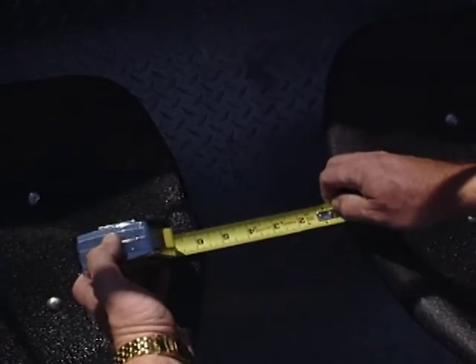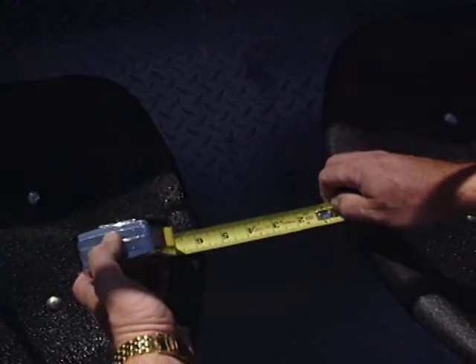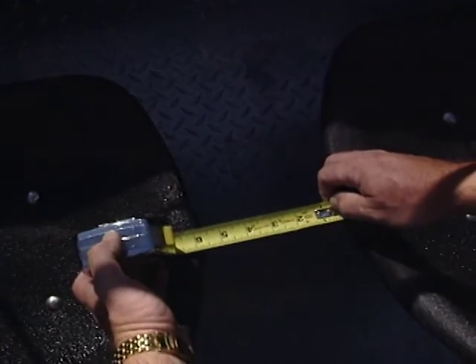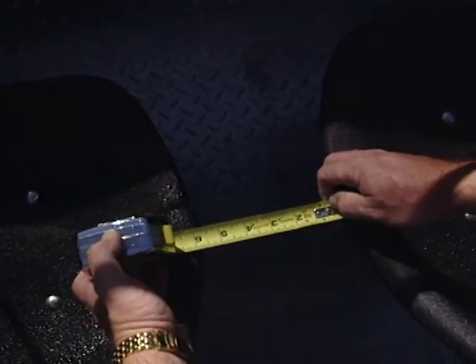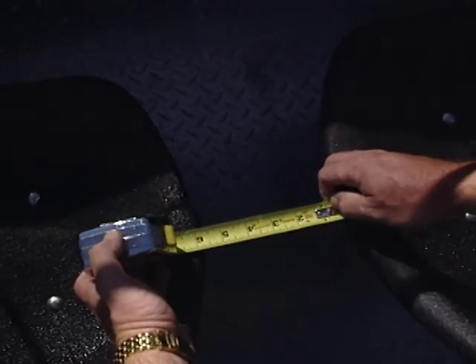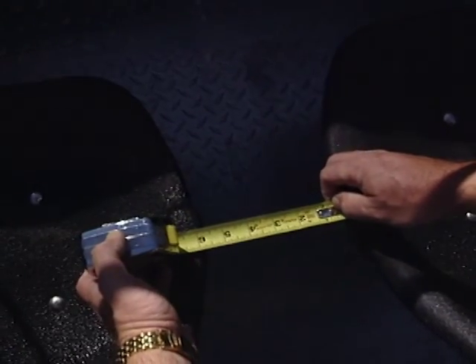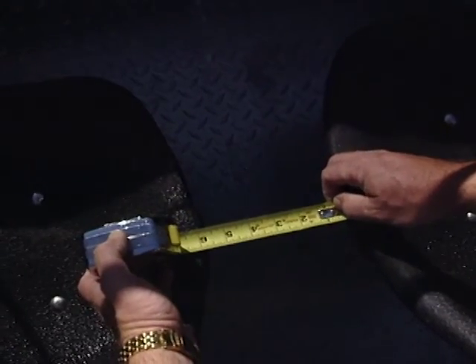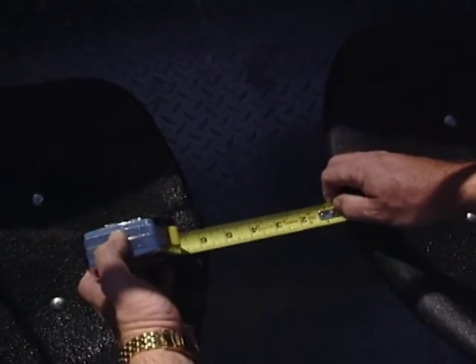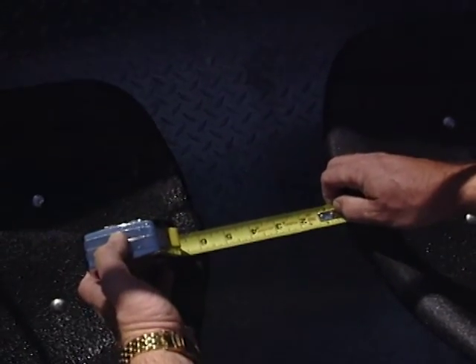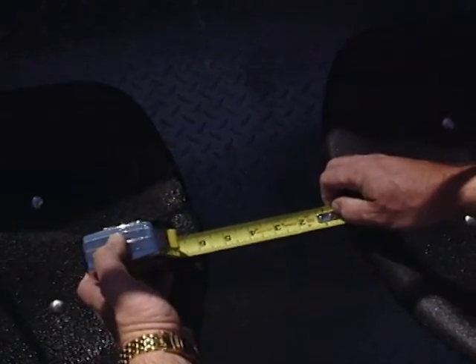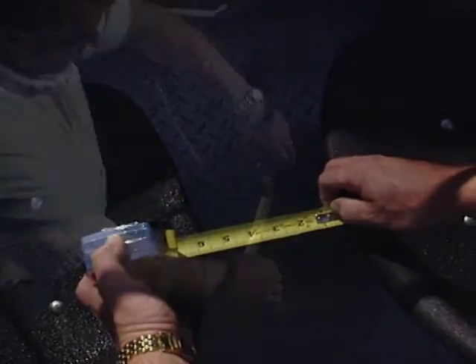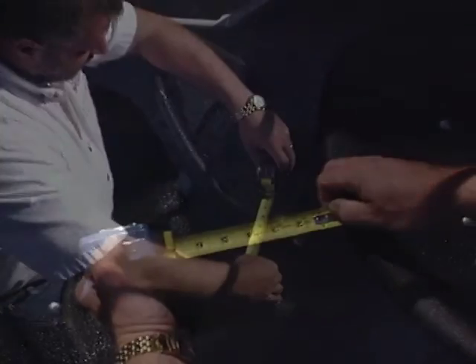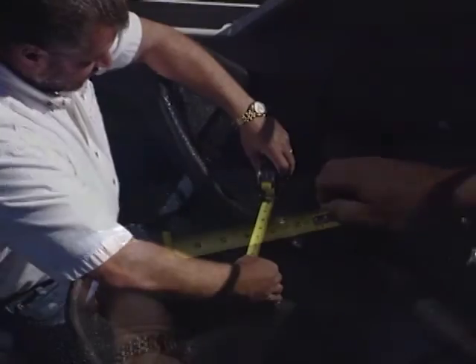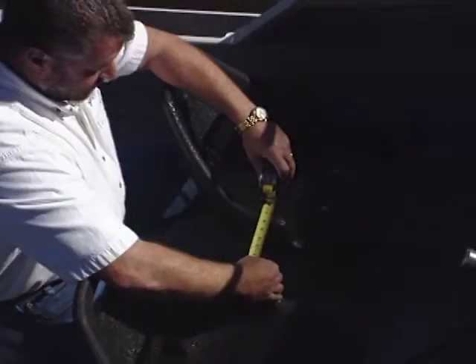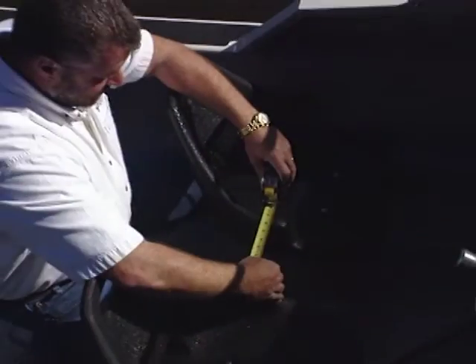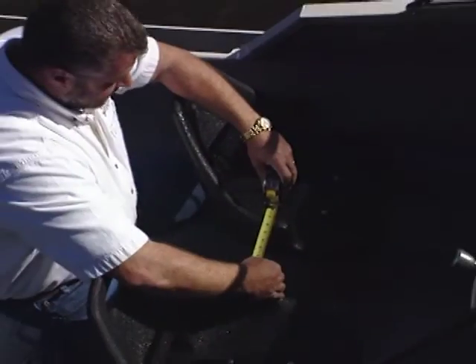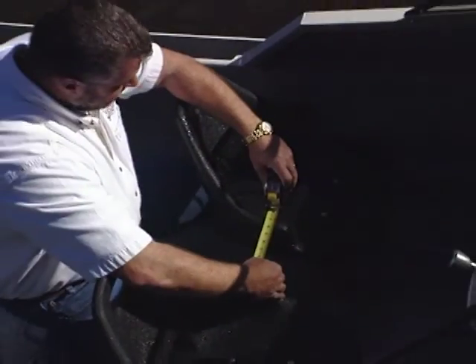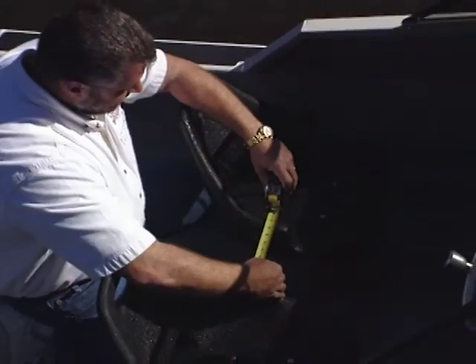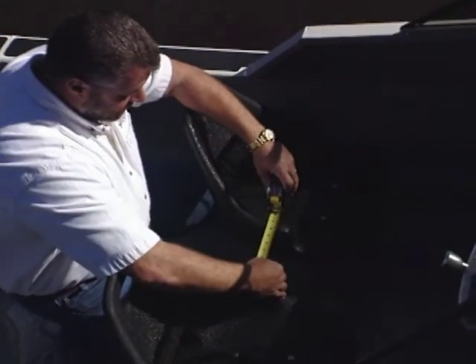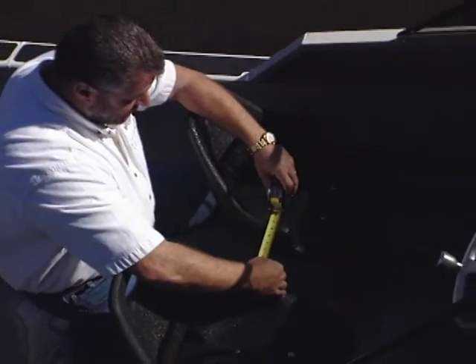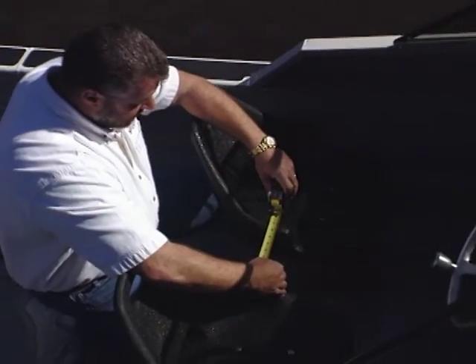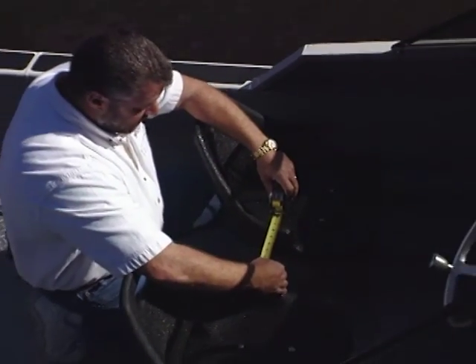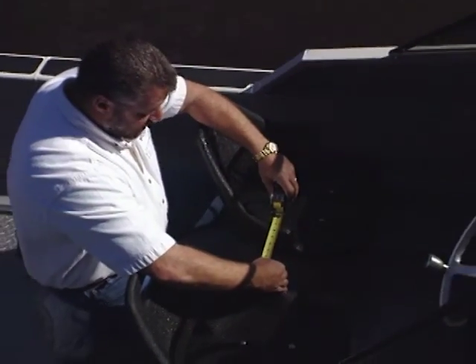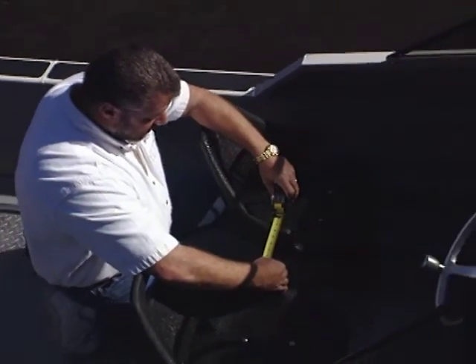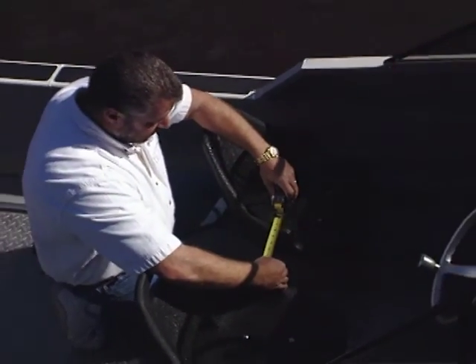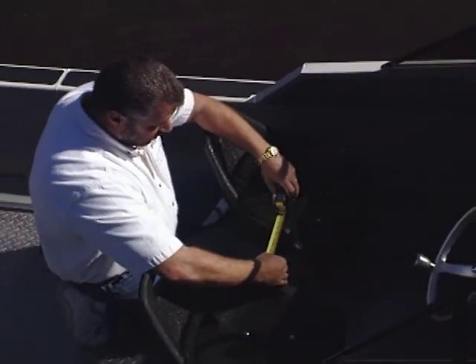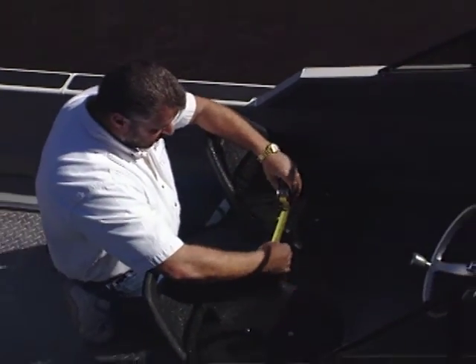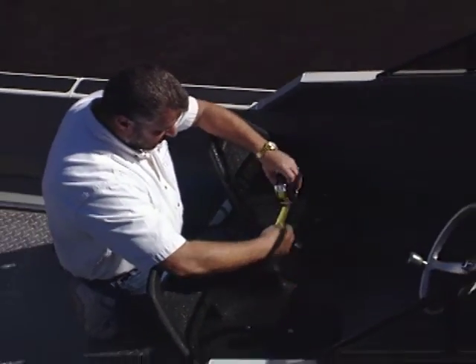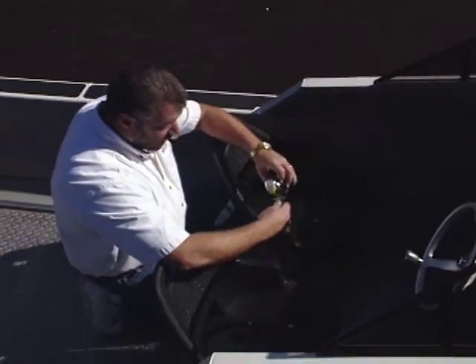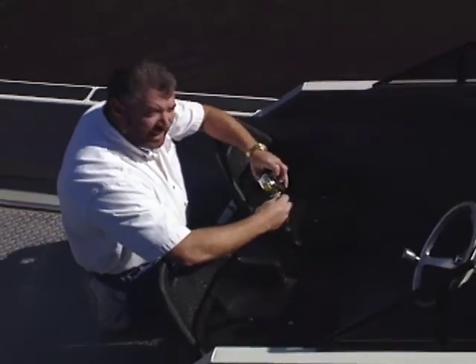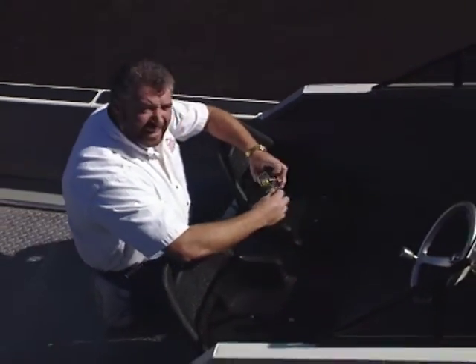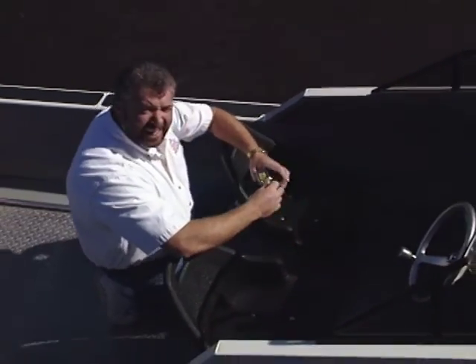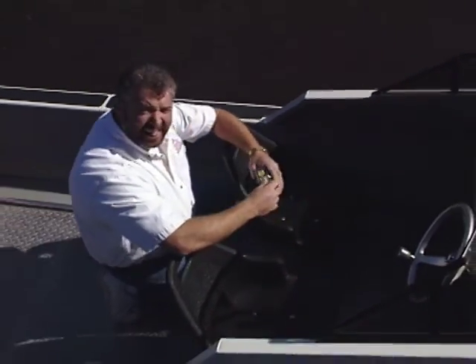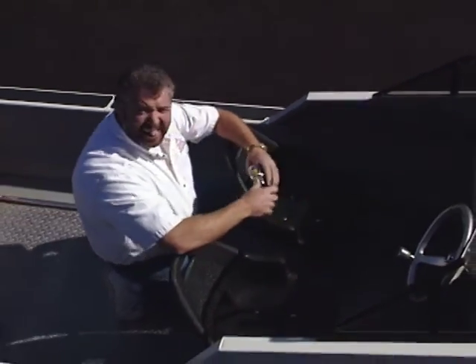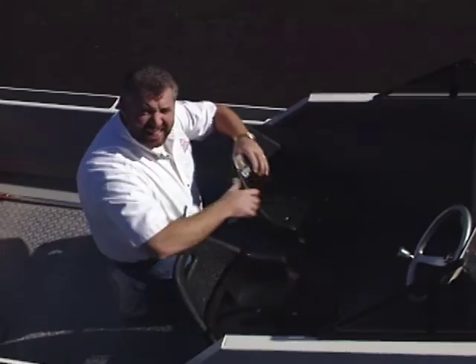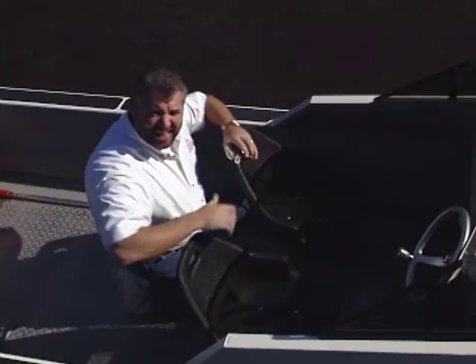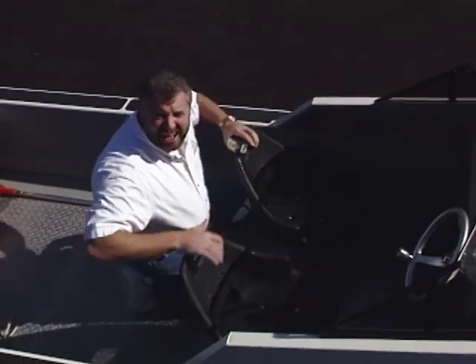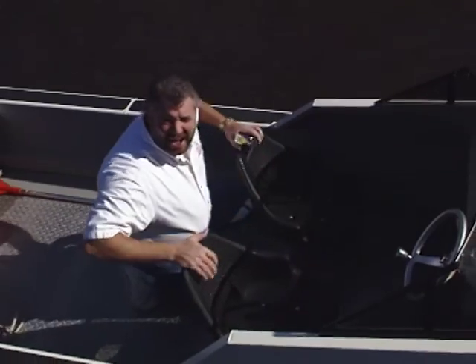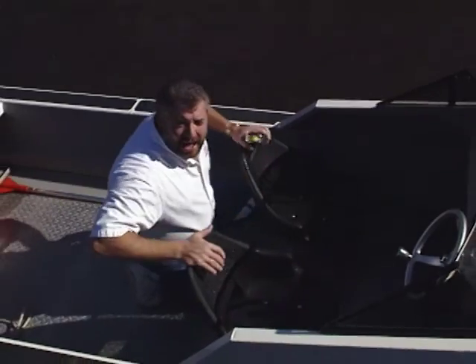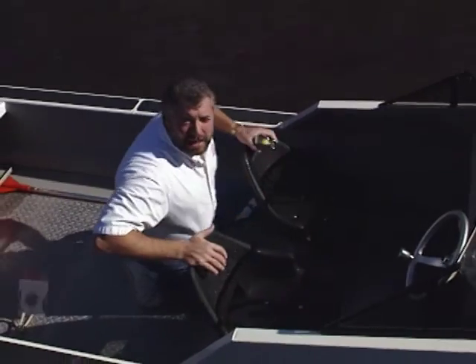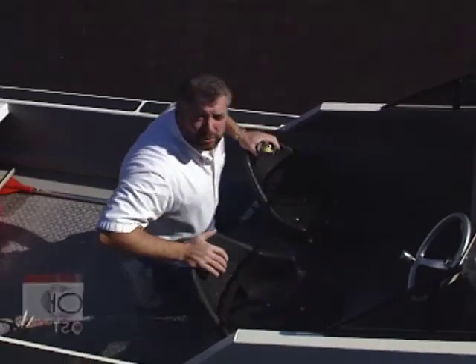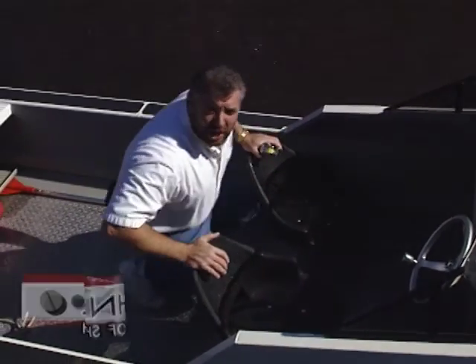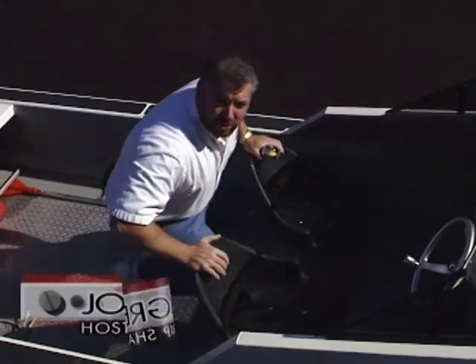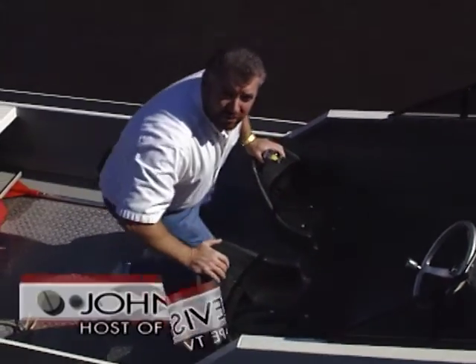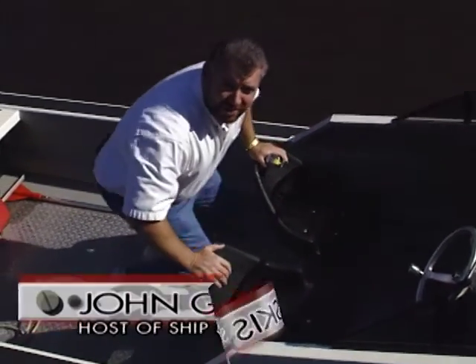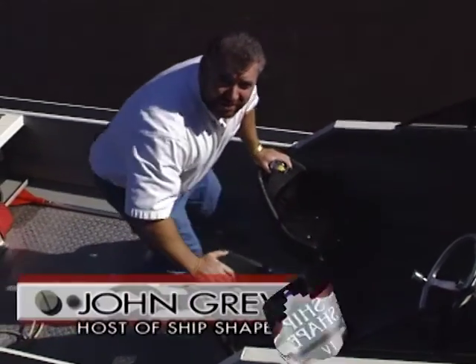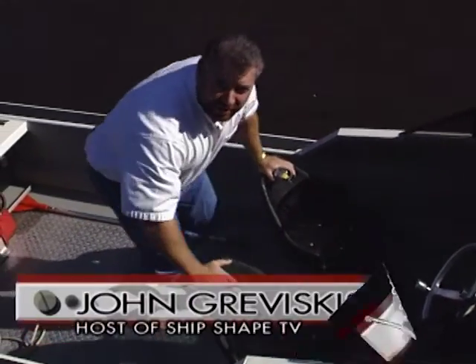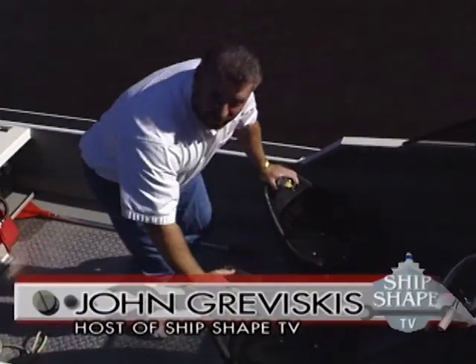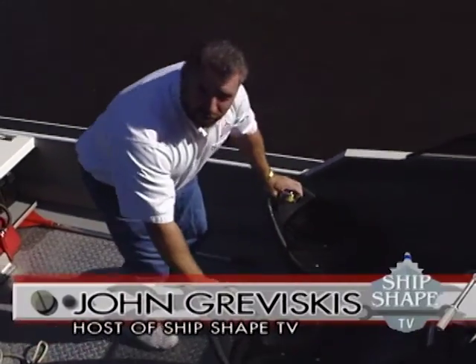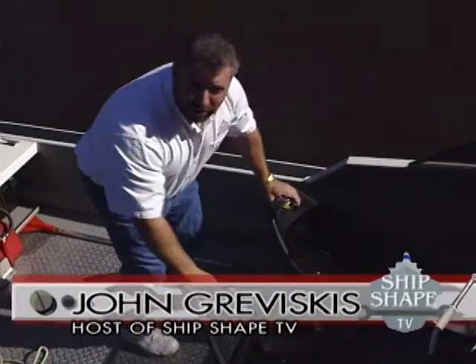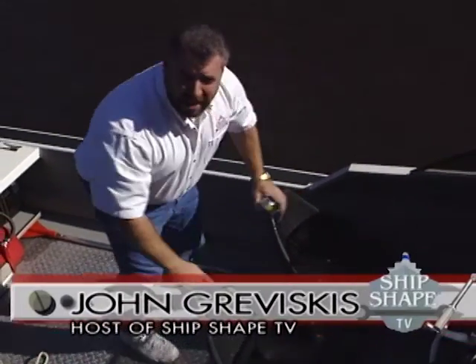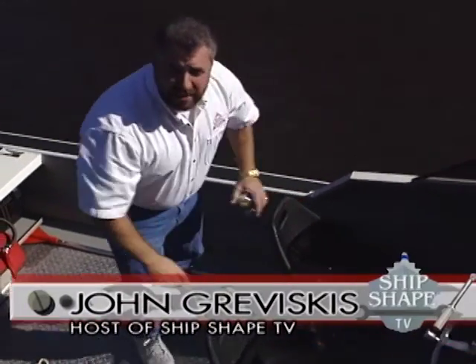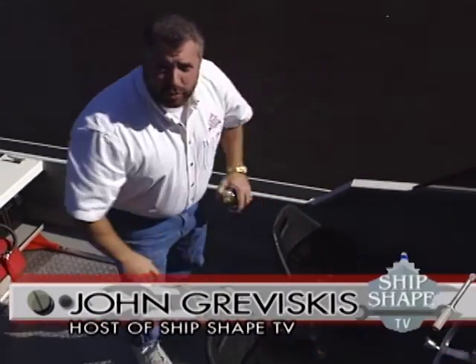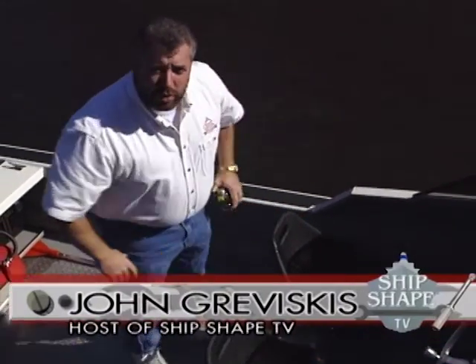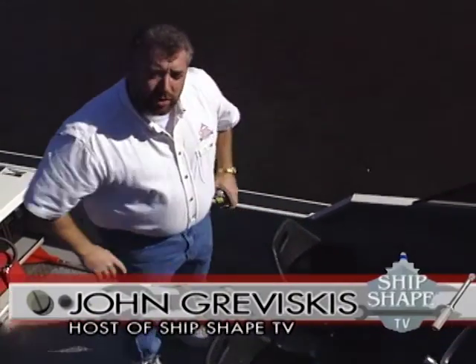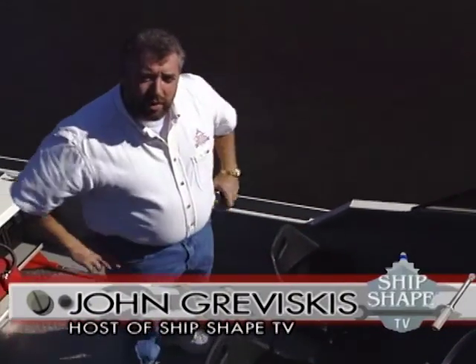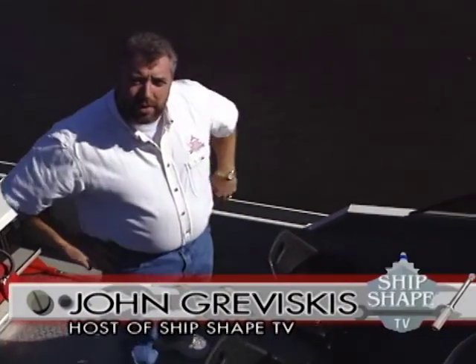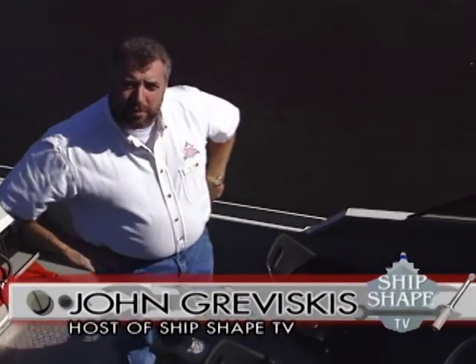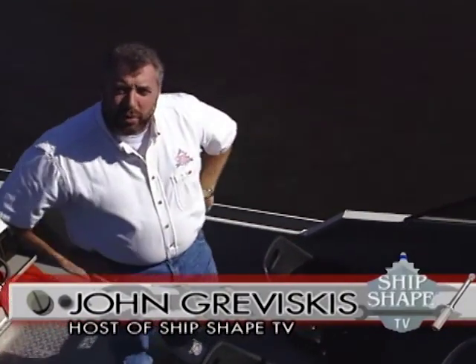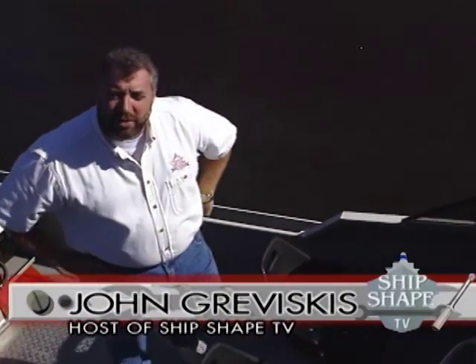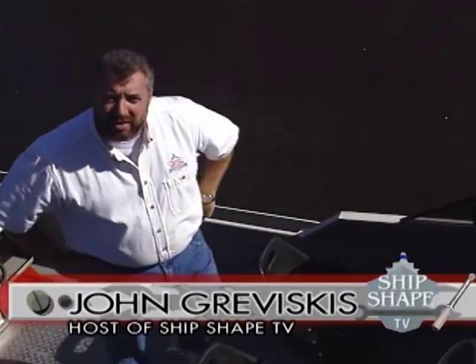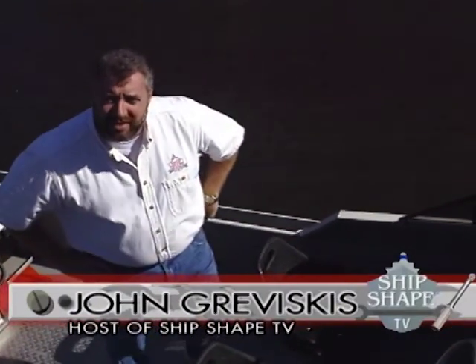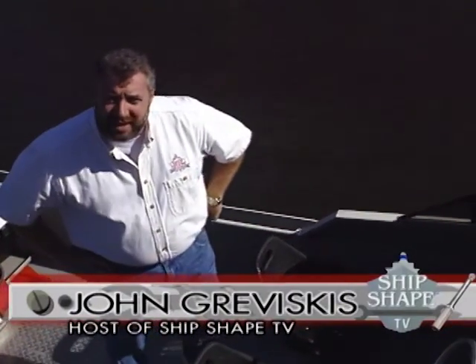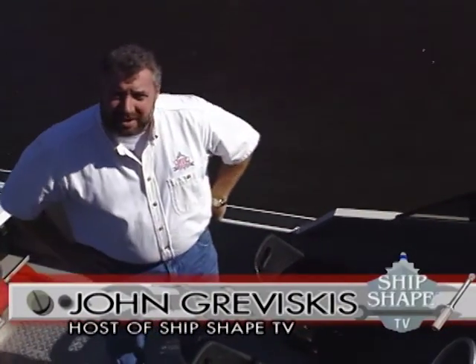Five and three-quarter inches — that isn't going to cut it. Hi, I'm John Greviskis. It's good to have you working around the boat with us again.